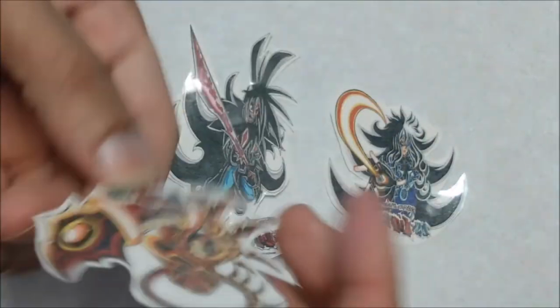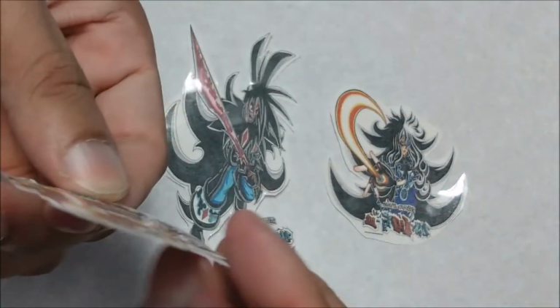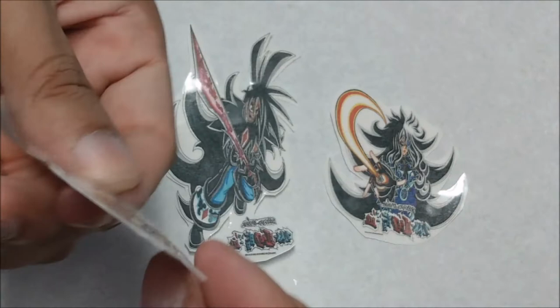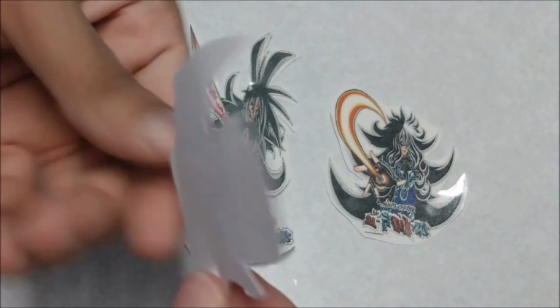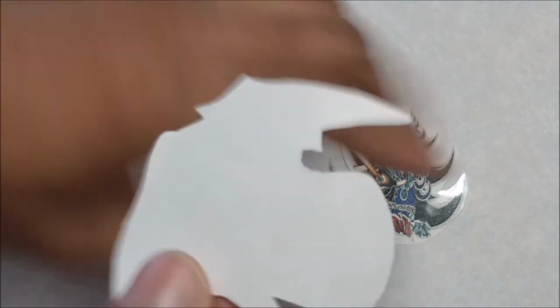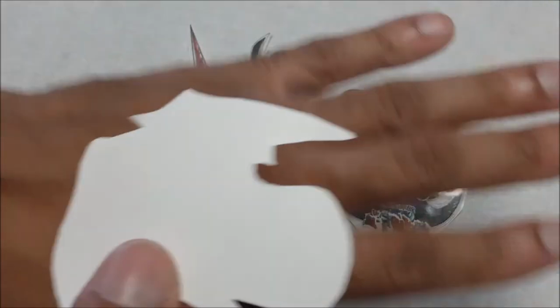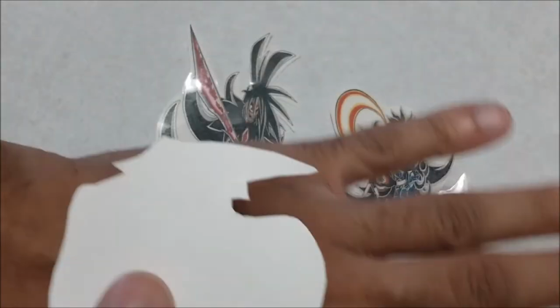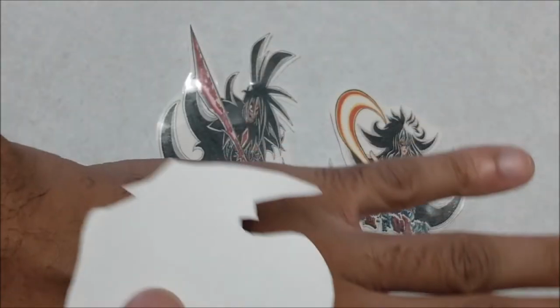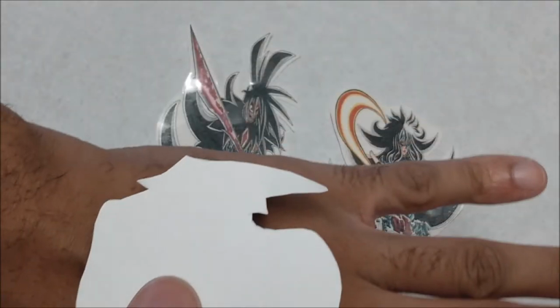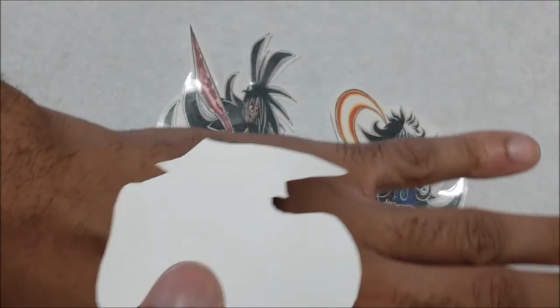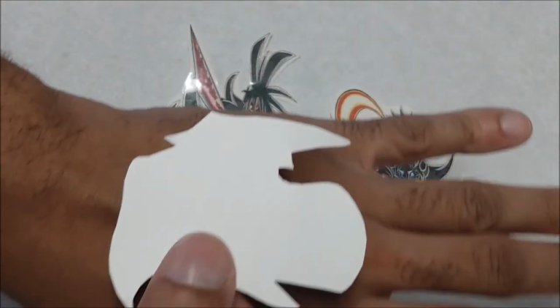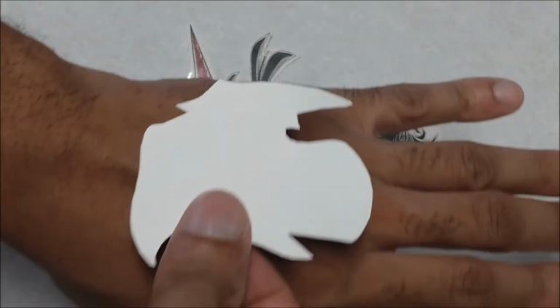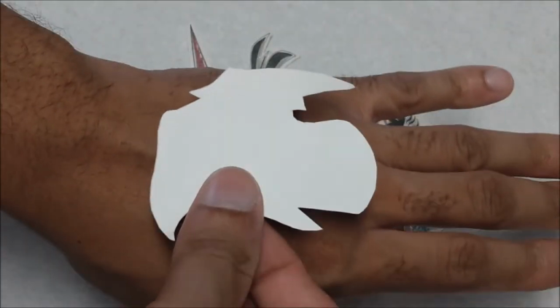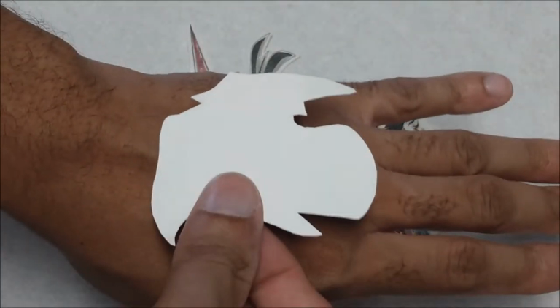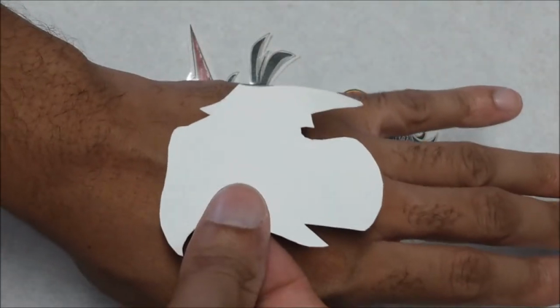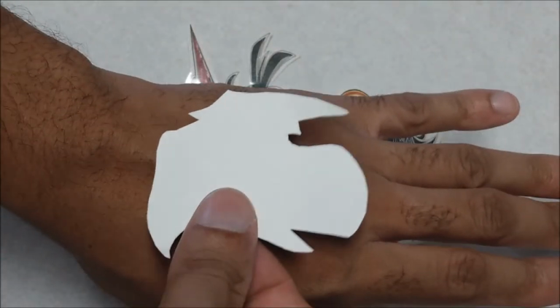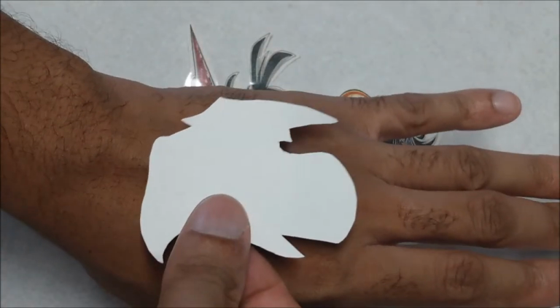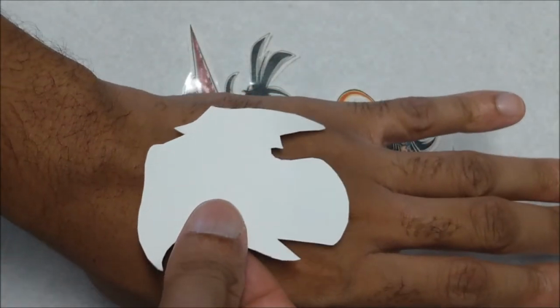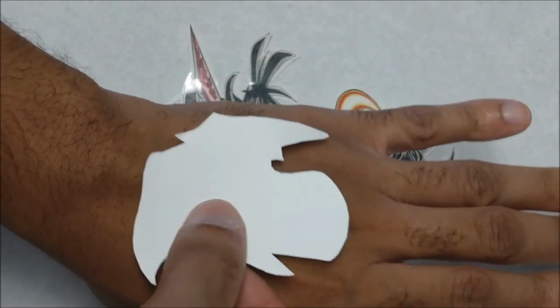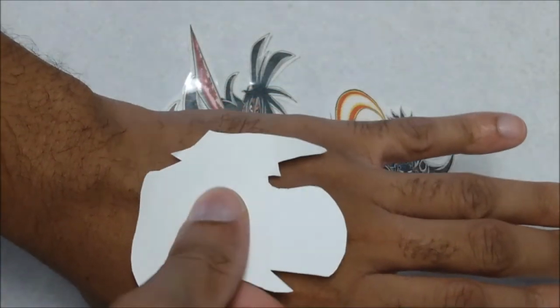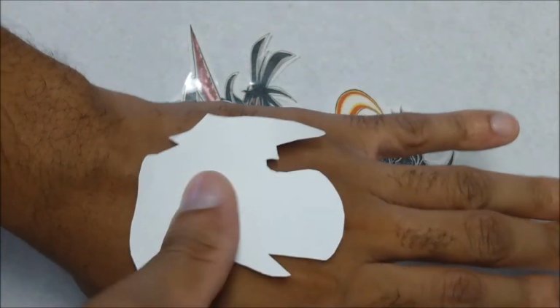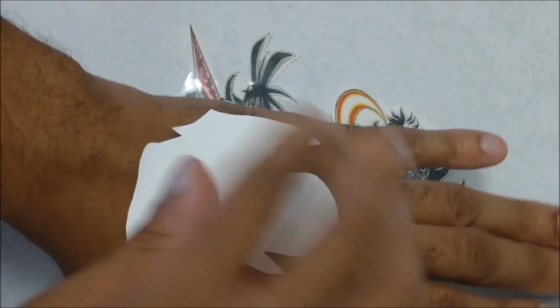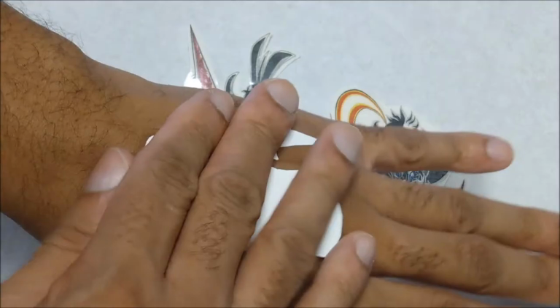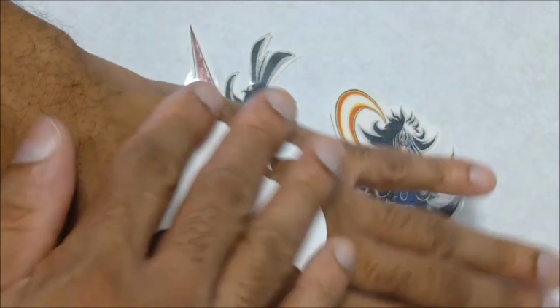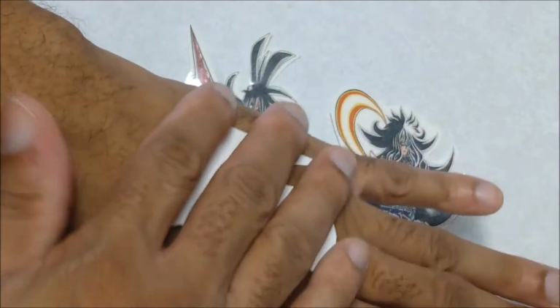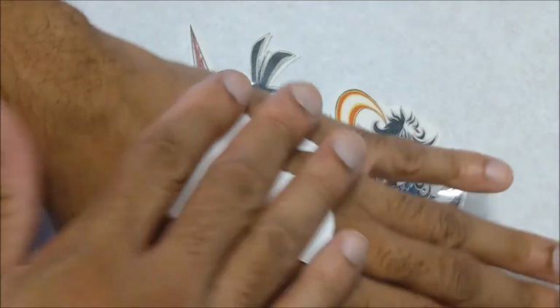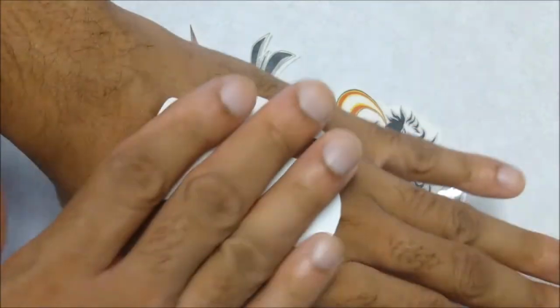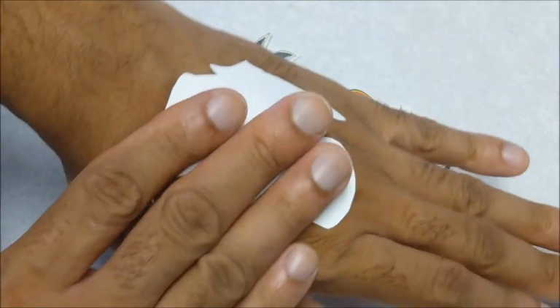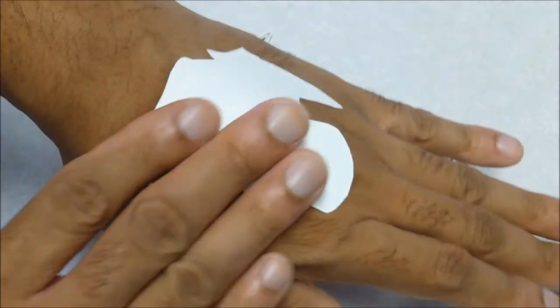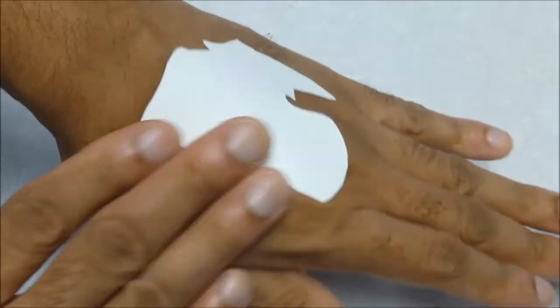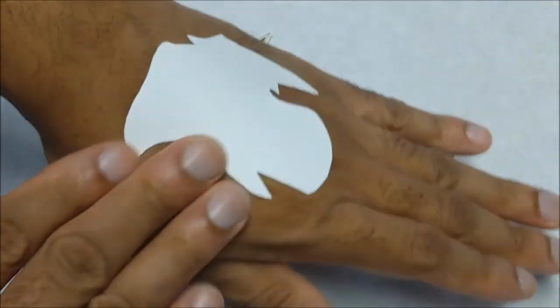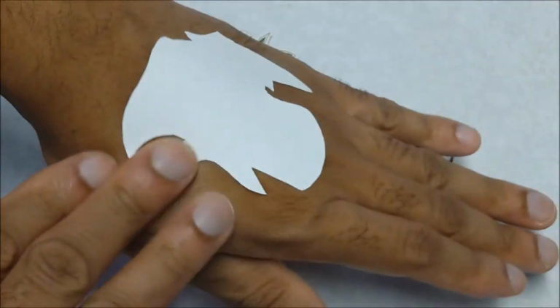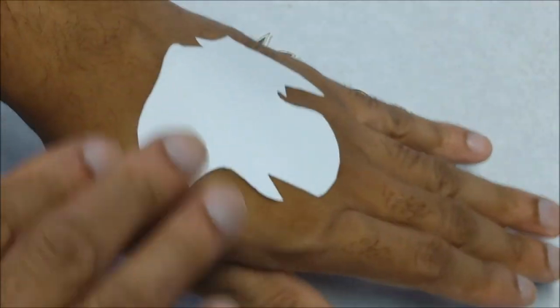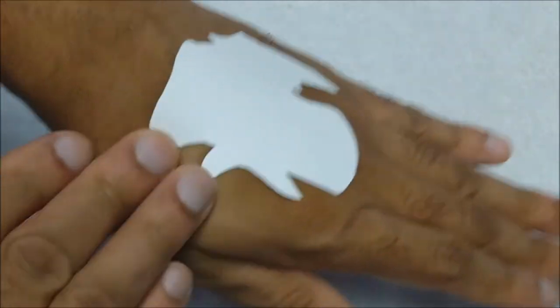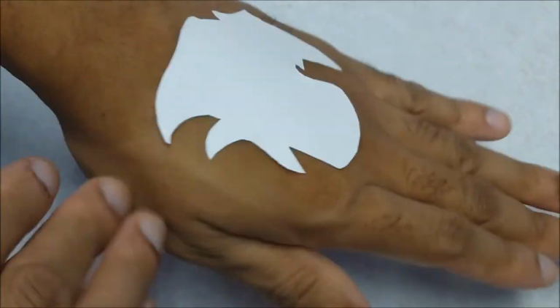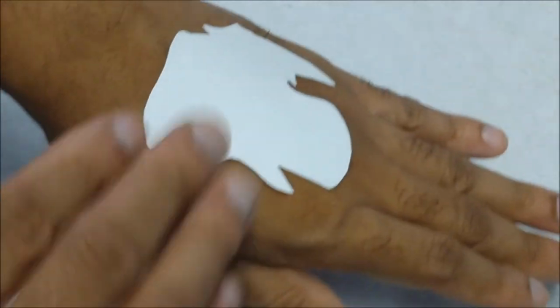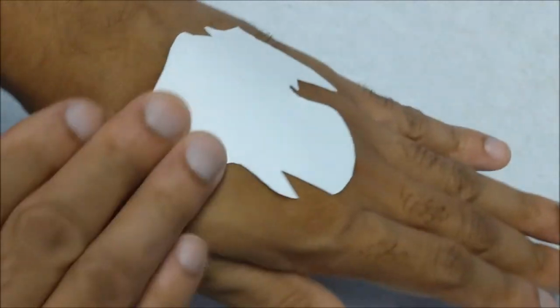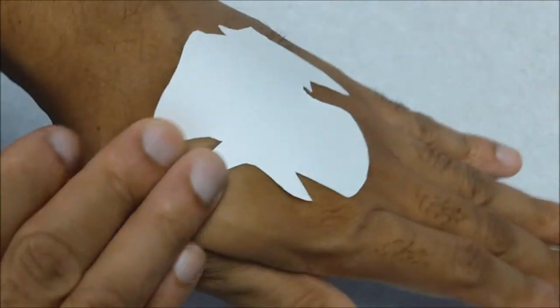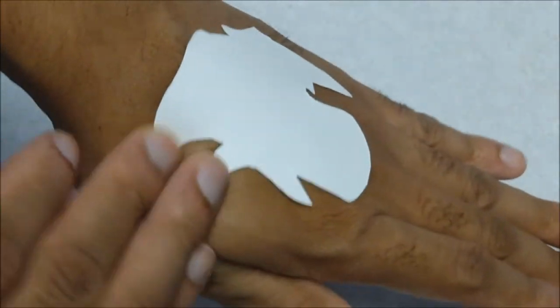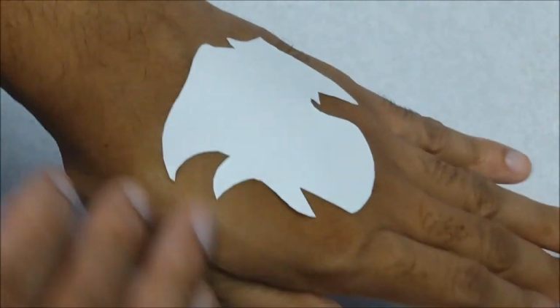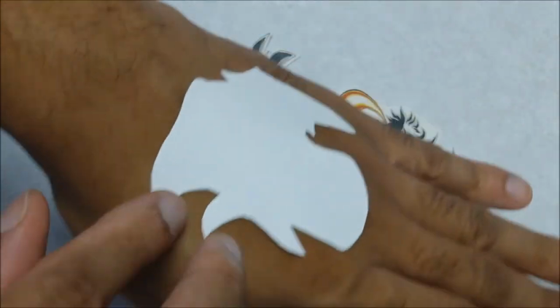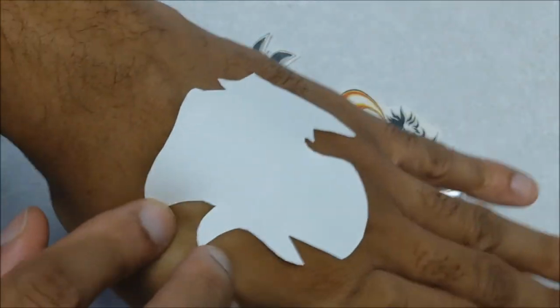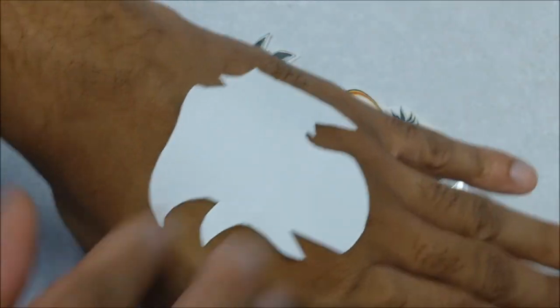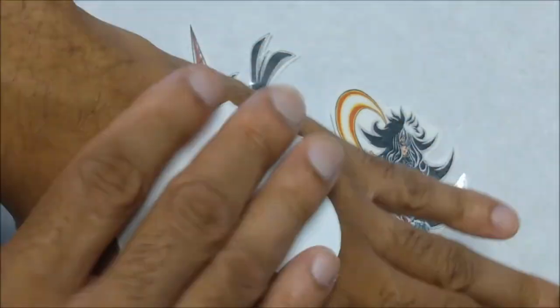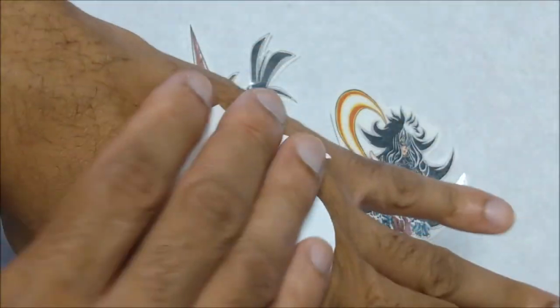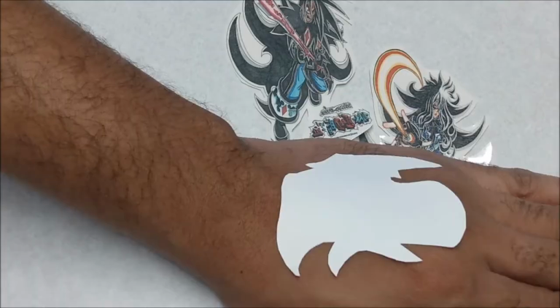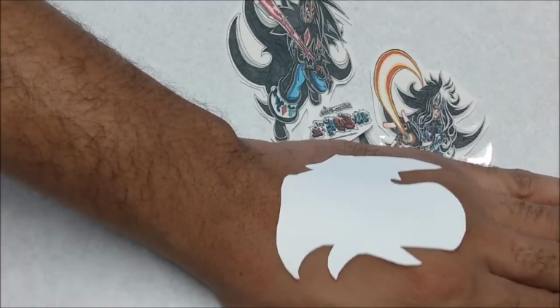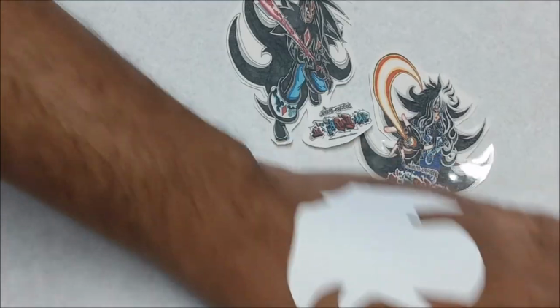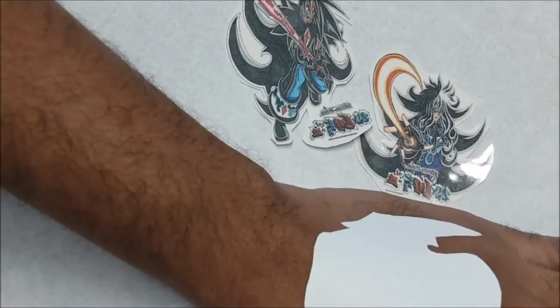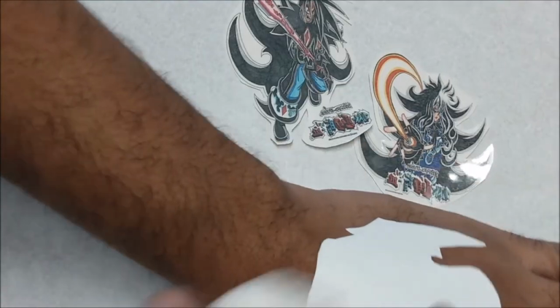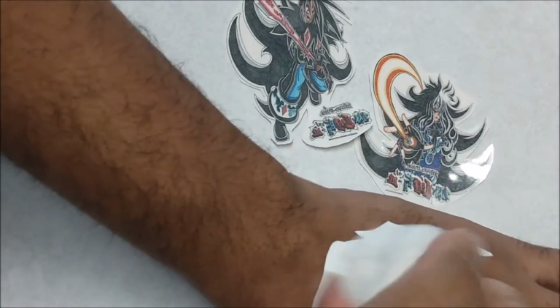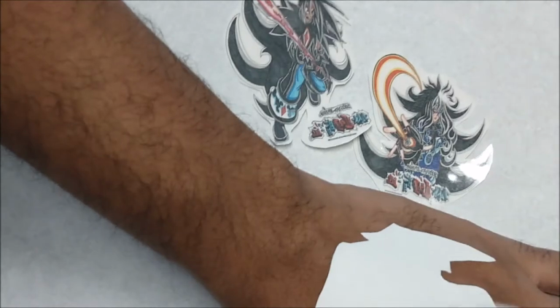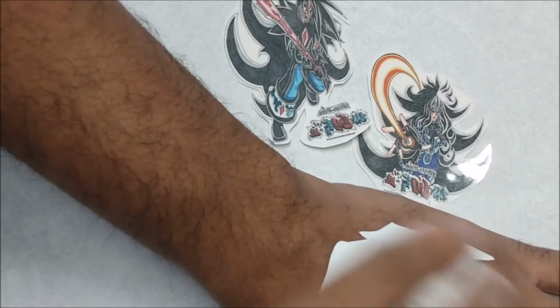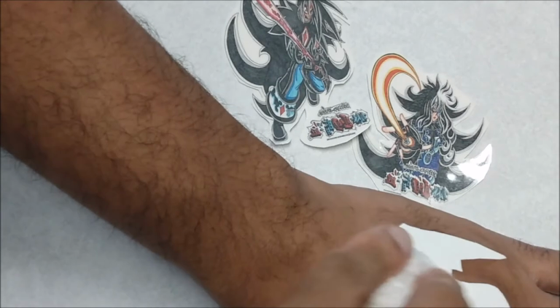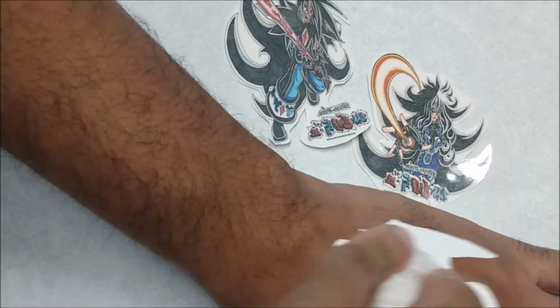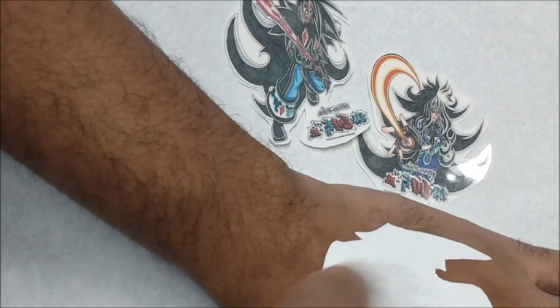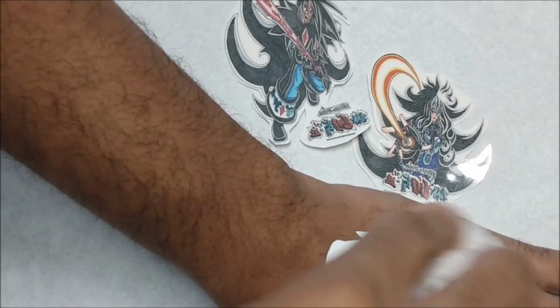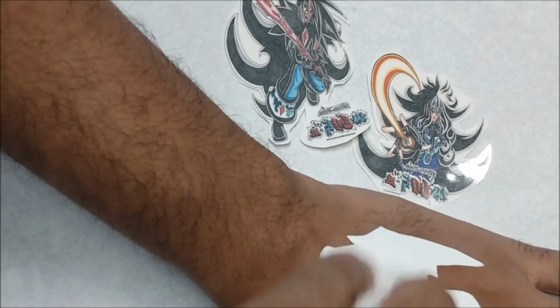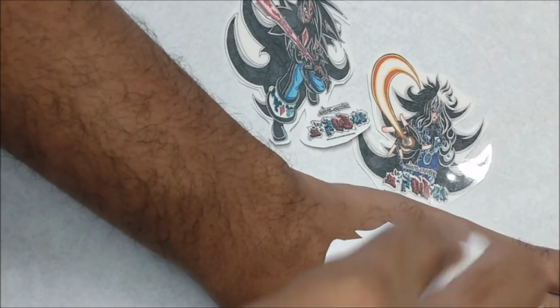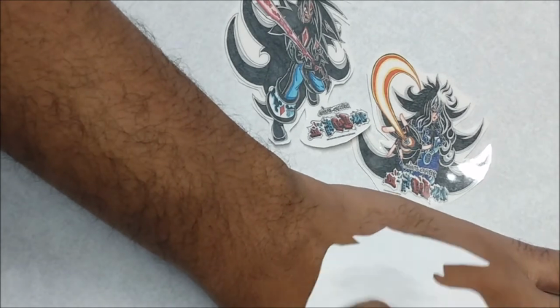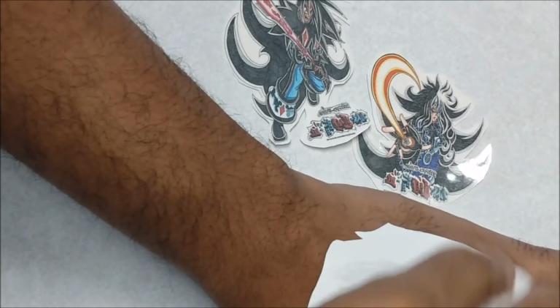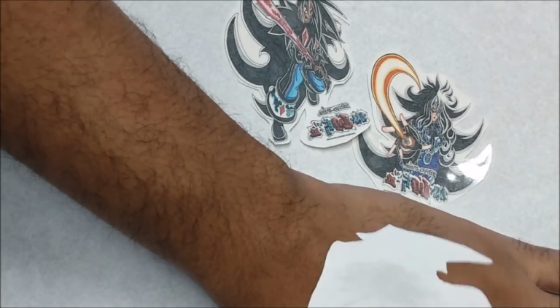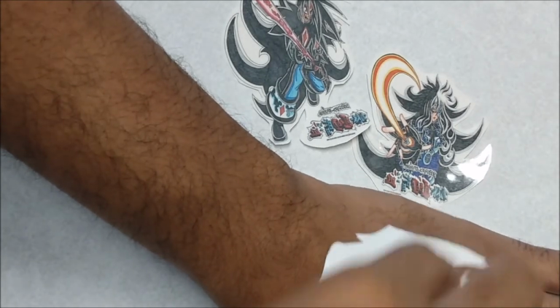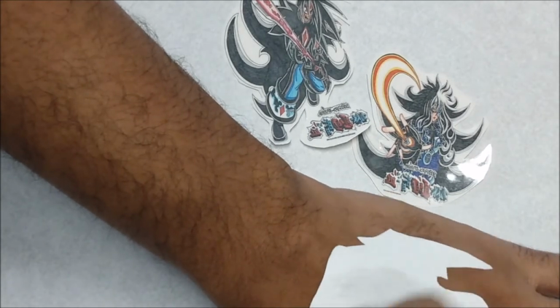Then place it wherever you want on your body. Press hard for the best results. Use a paper towel with water and go ahead and press on.